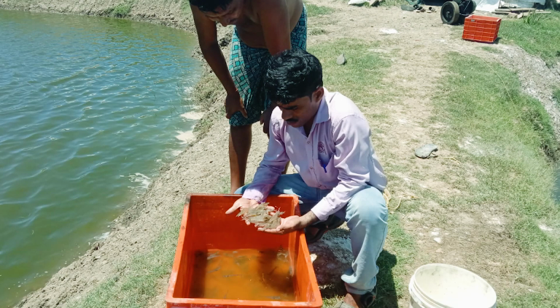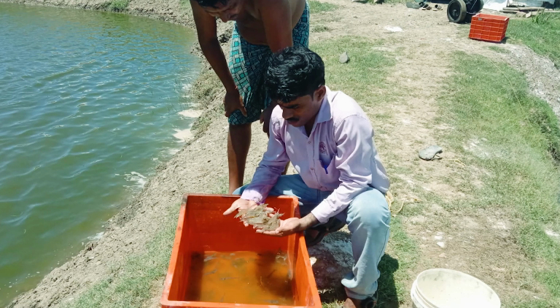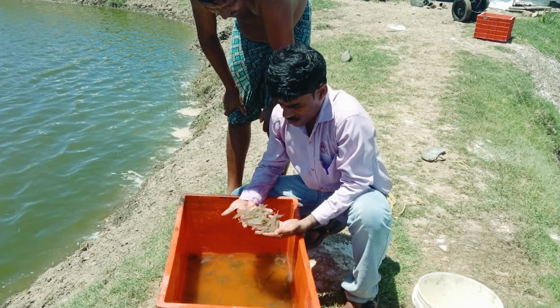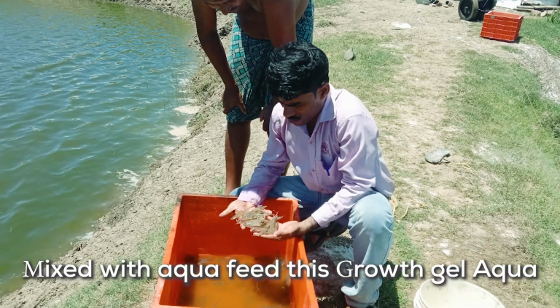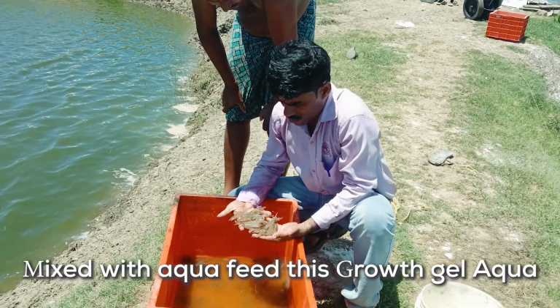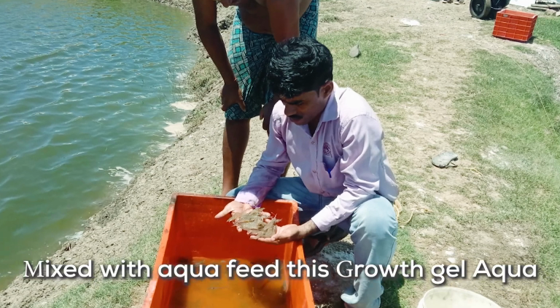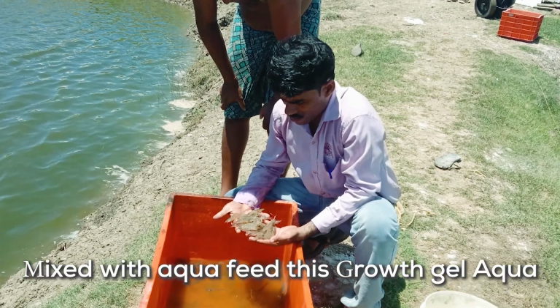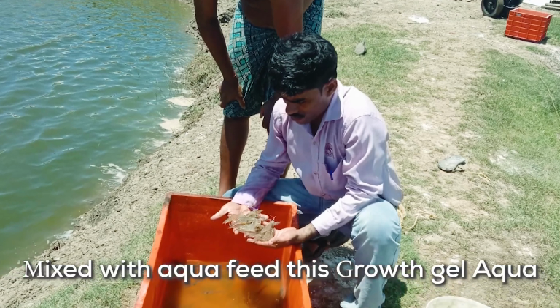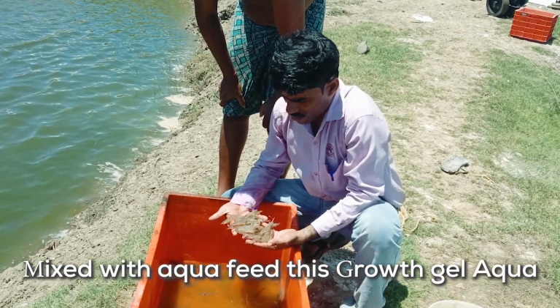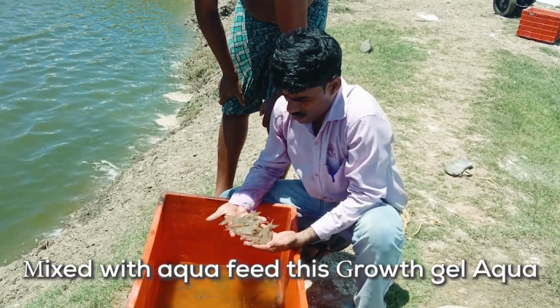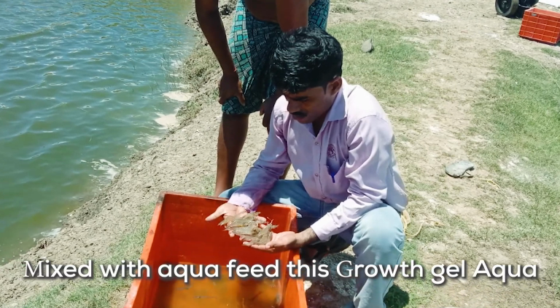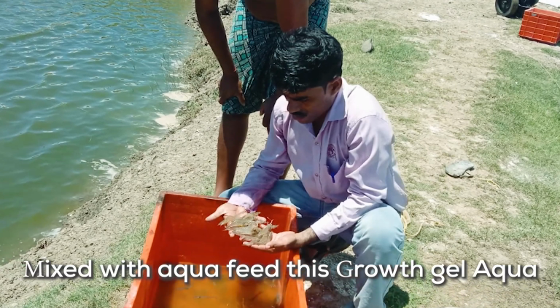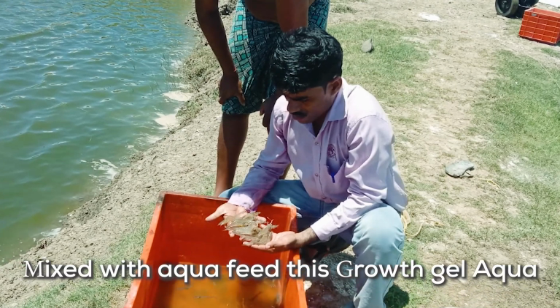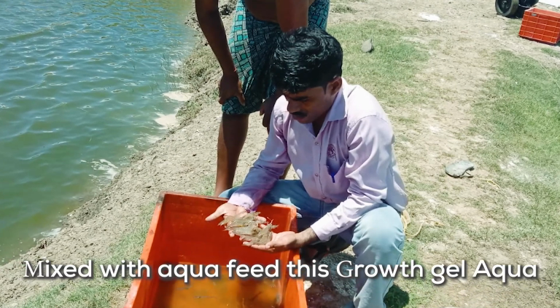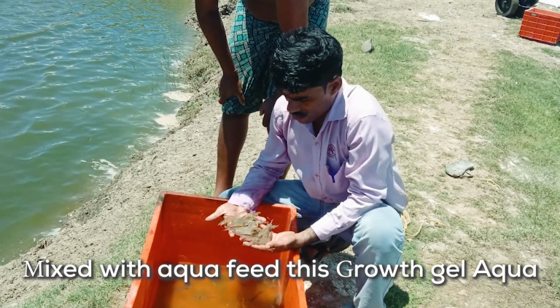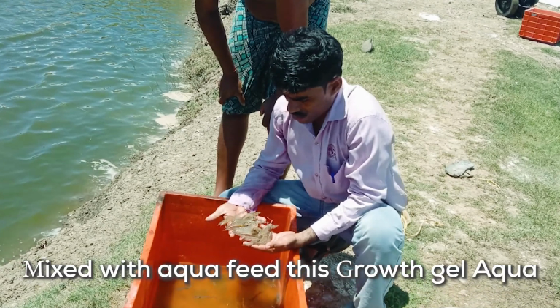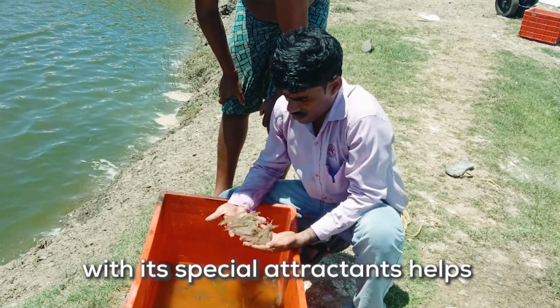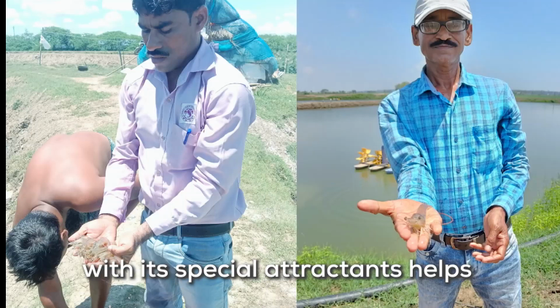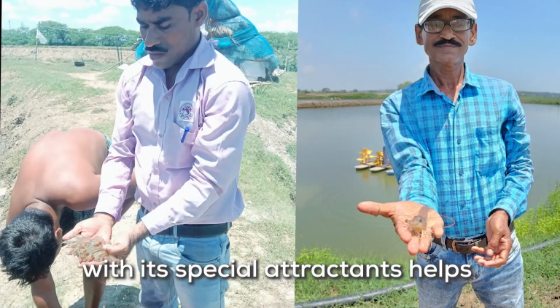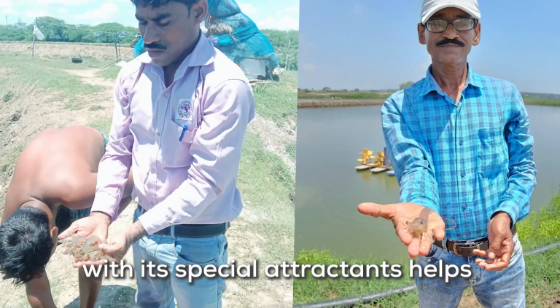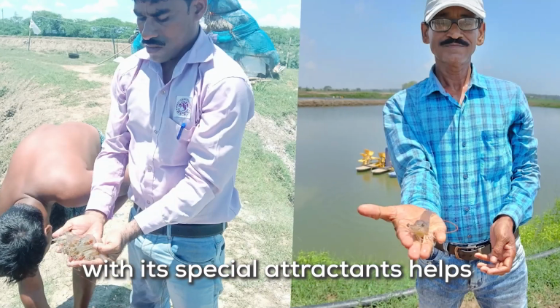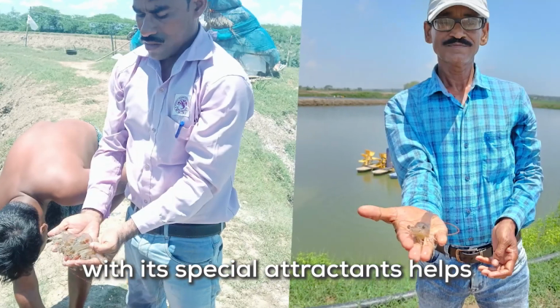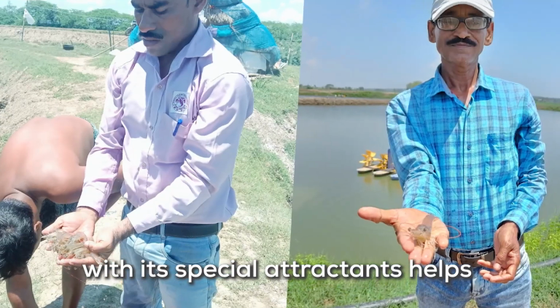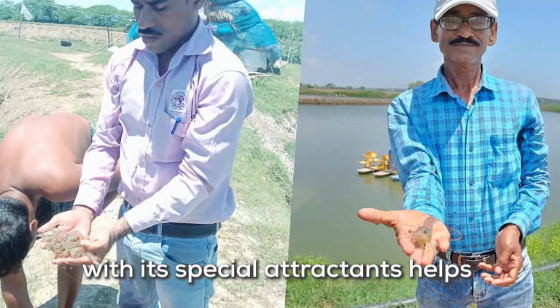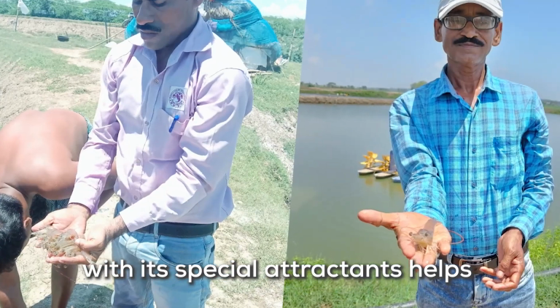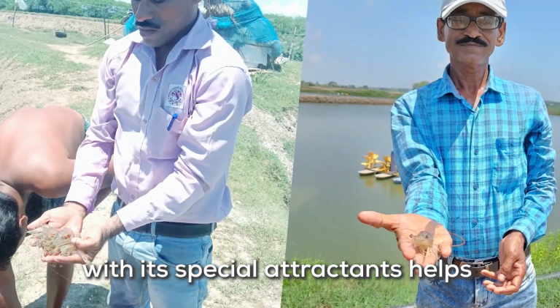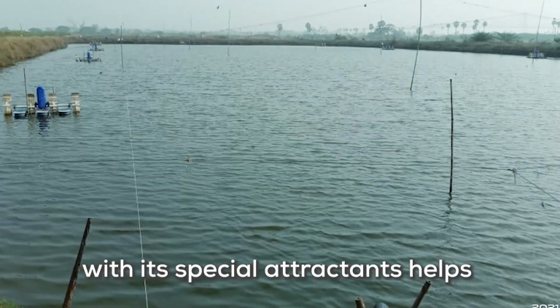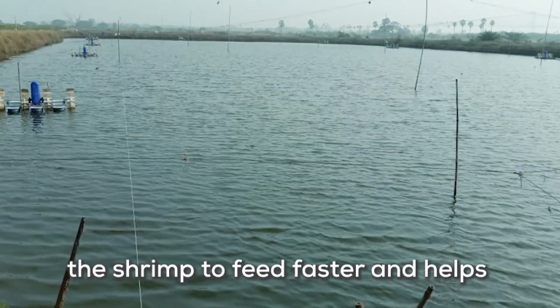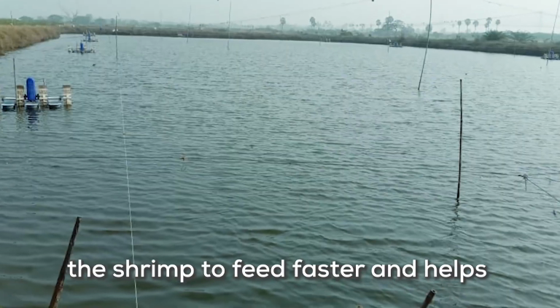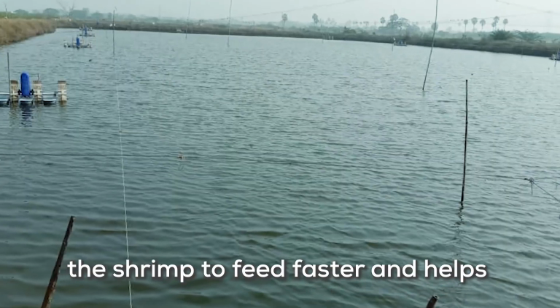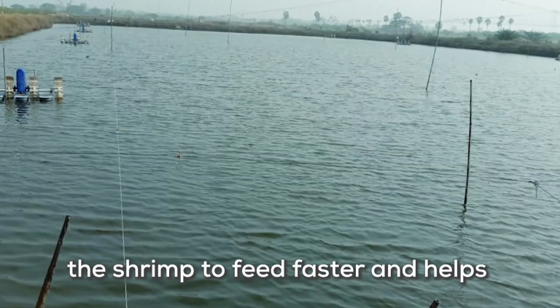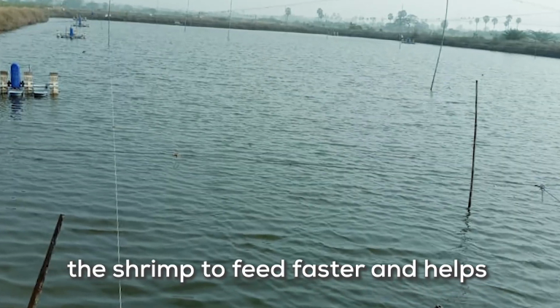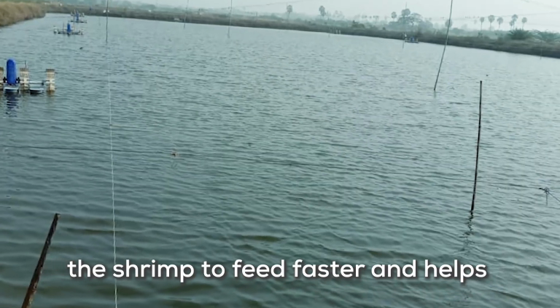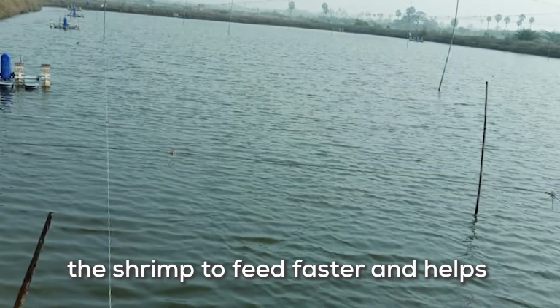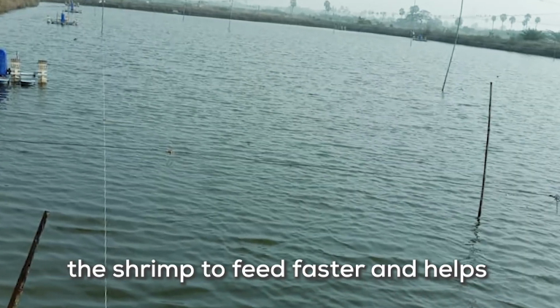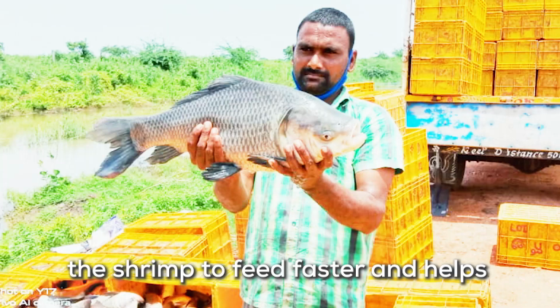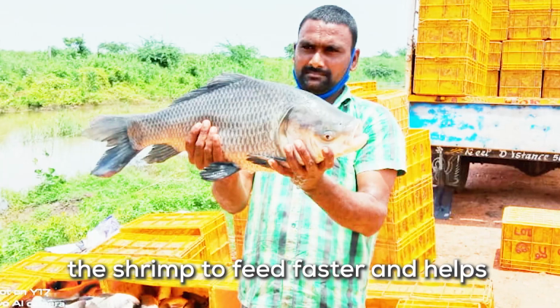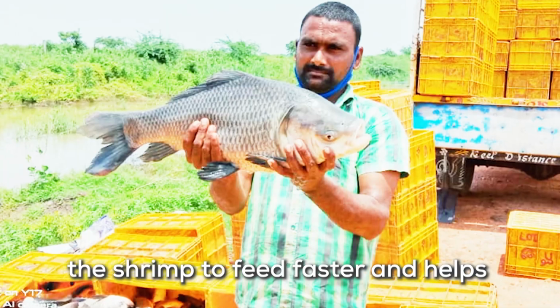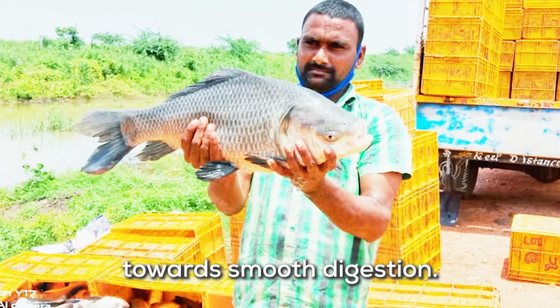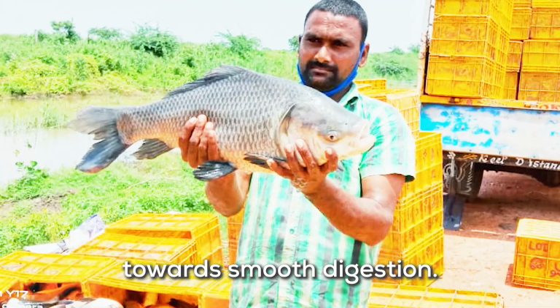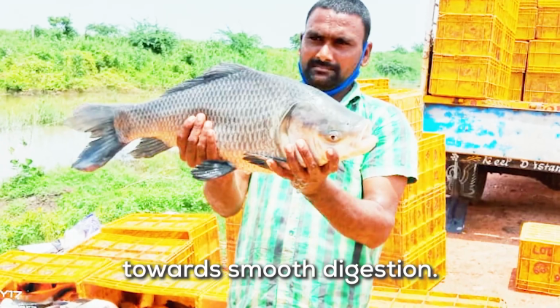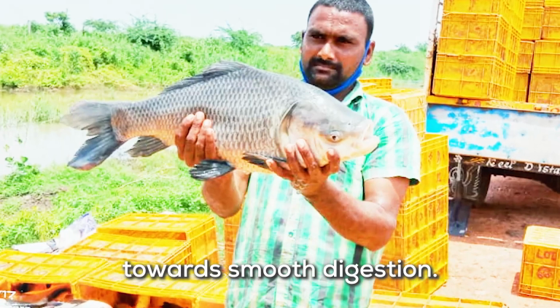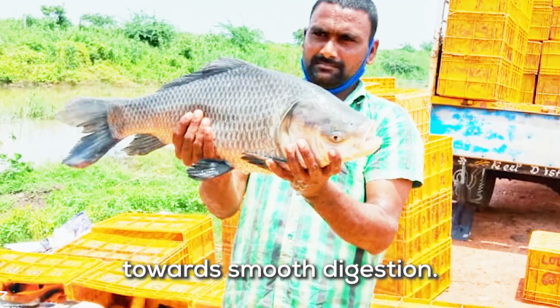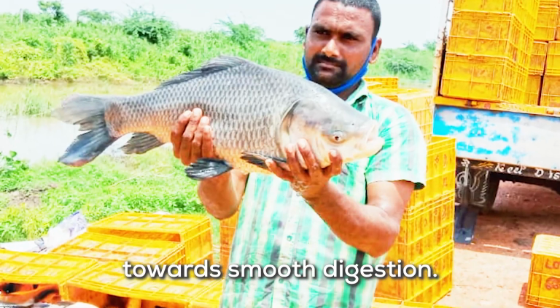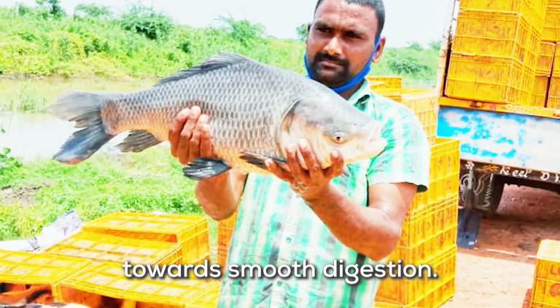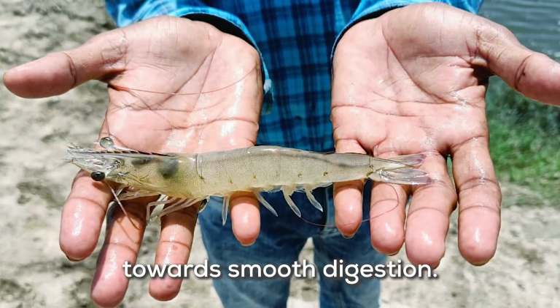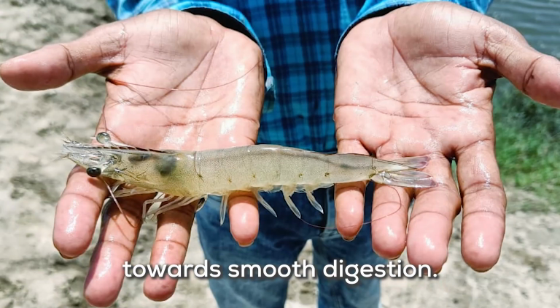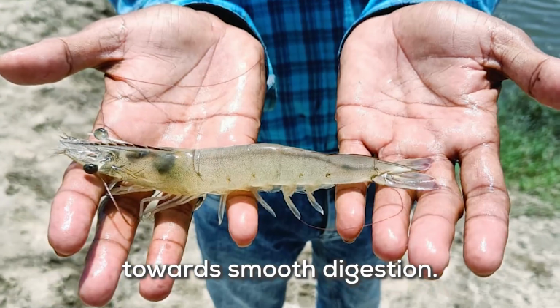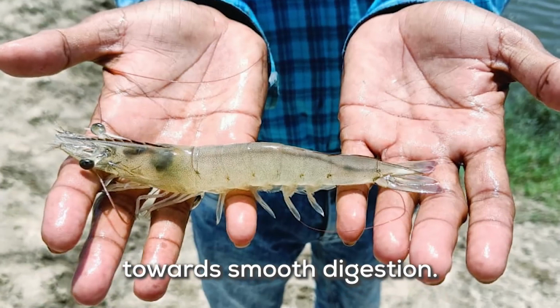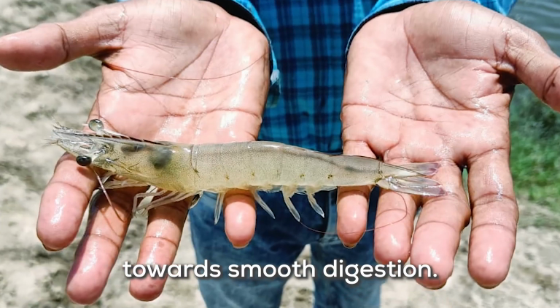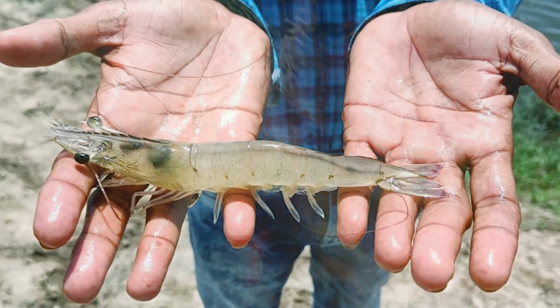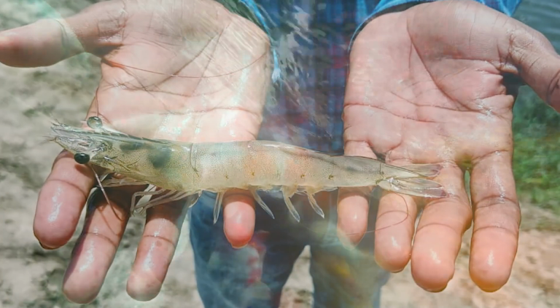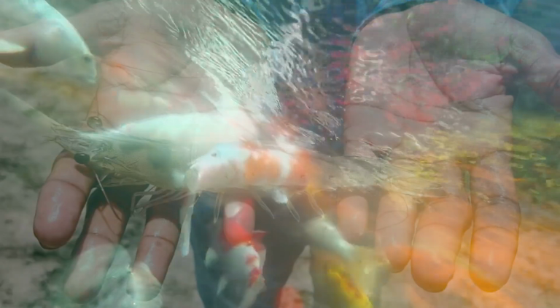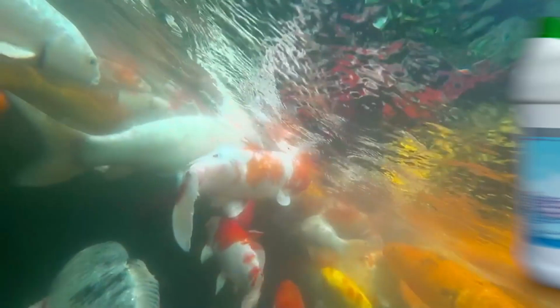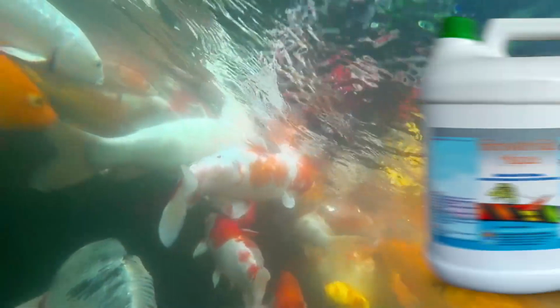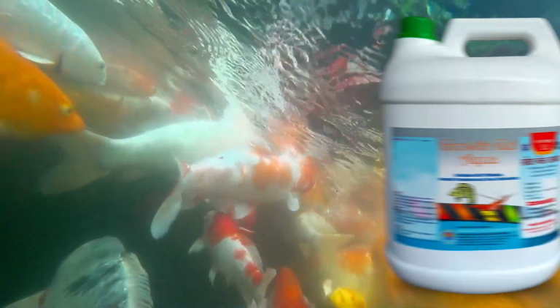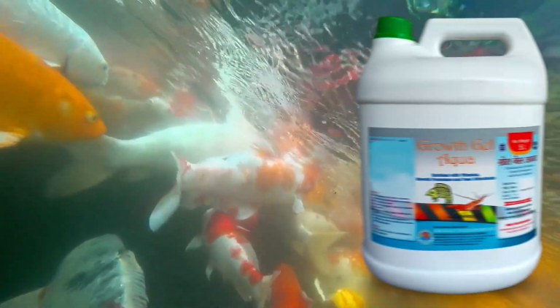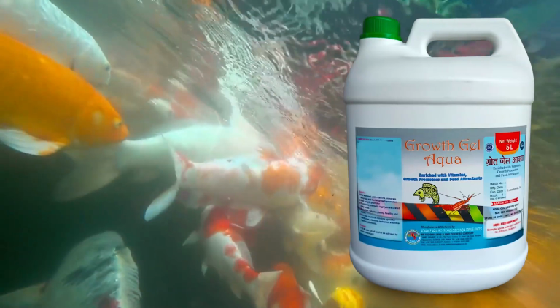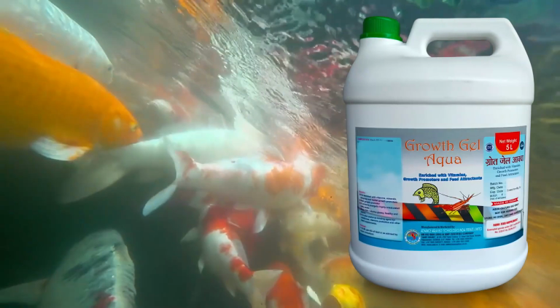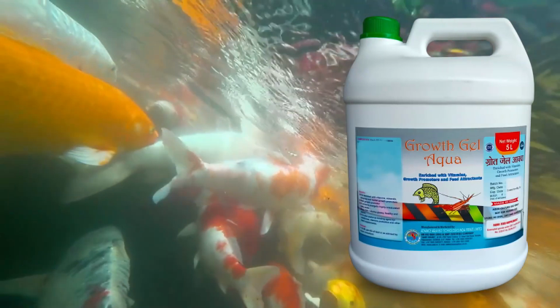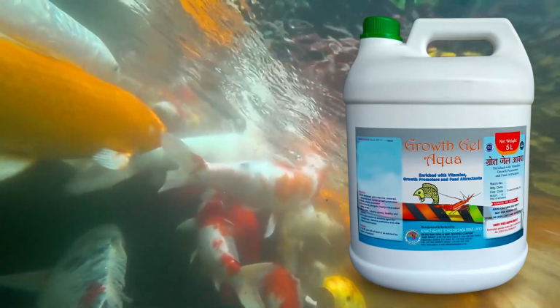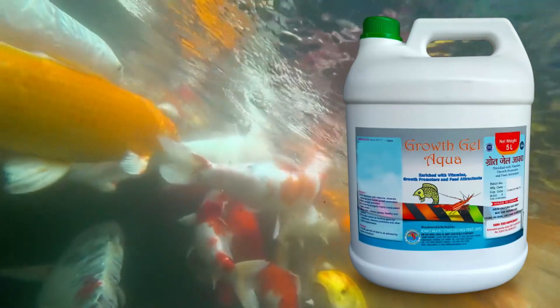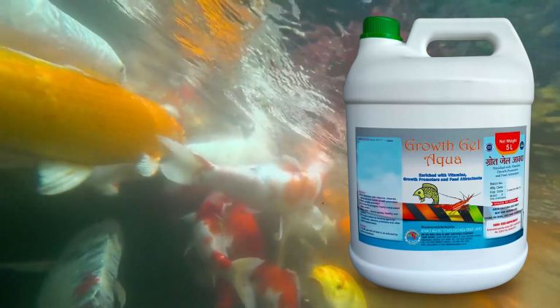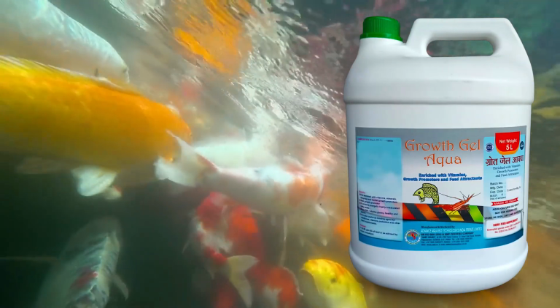Mixed with aqua feed, Growth Gel Aqua with its special properties helps the shrimp to feed faster and helps towards smooth digestion.